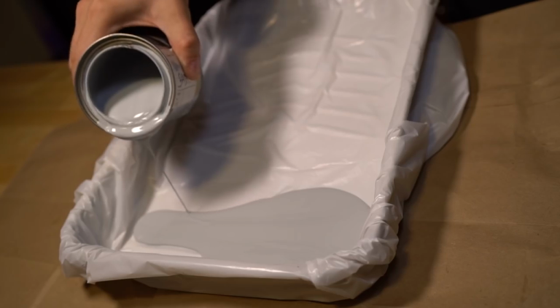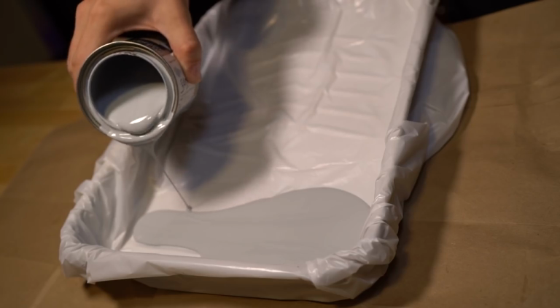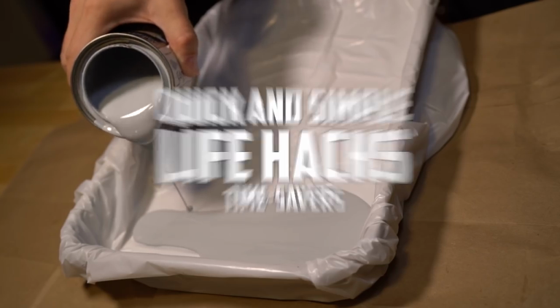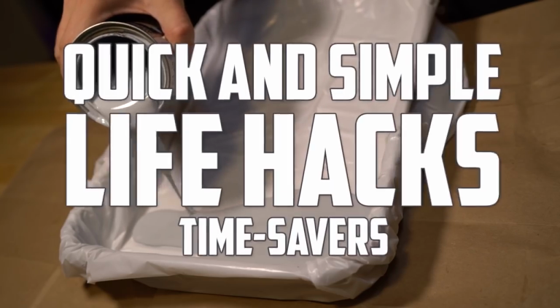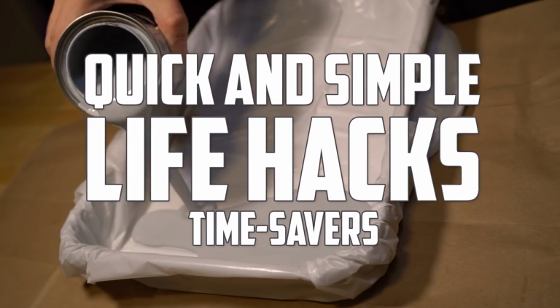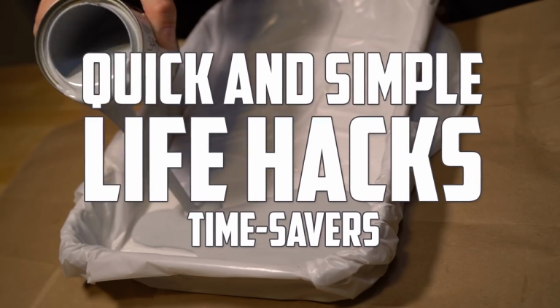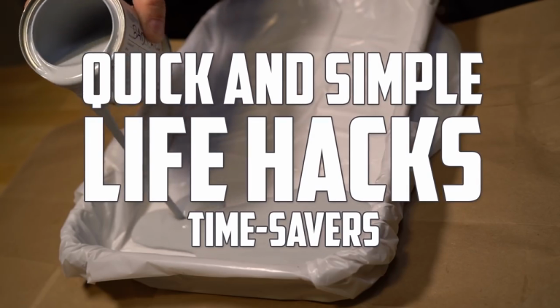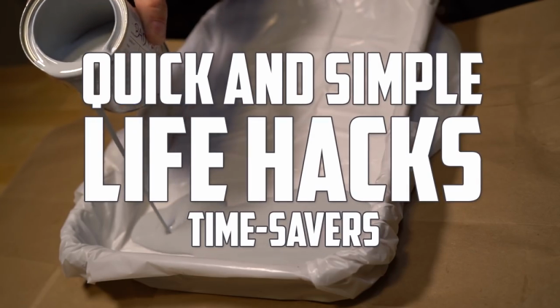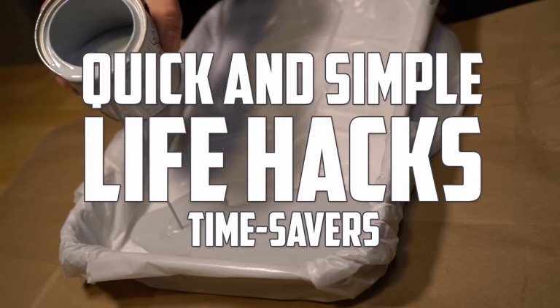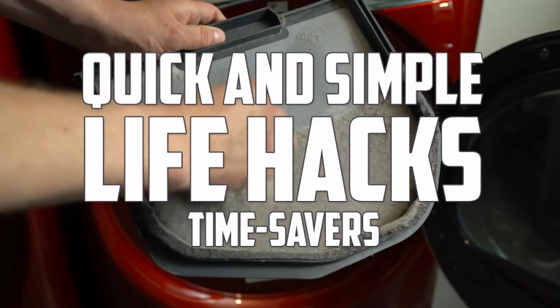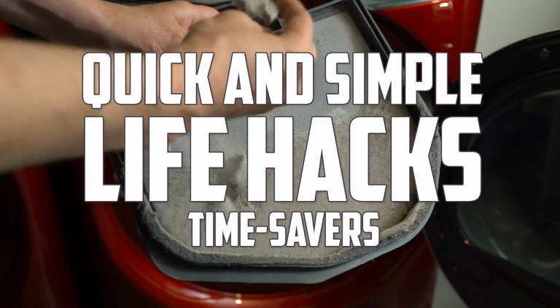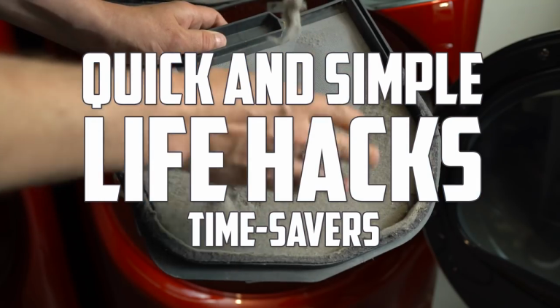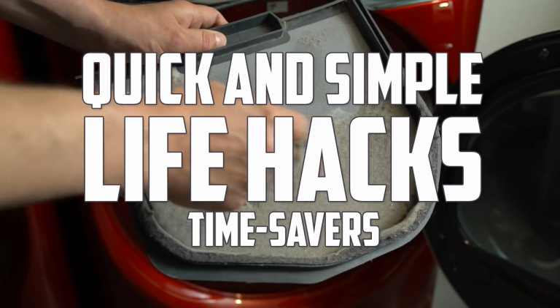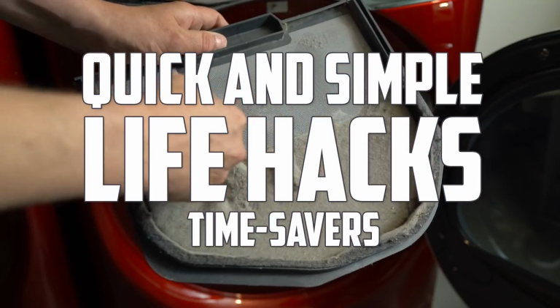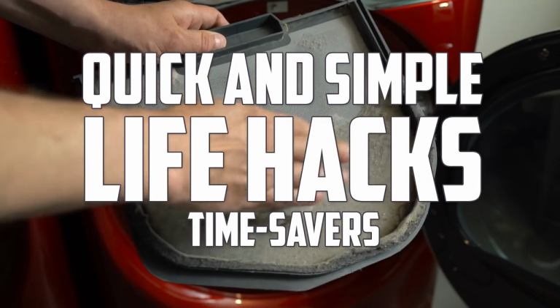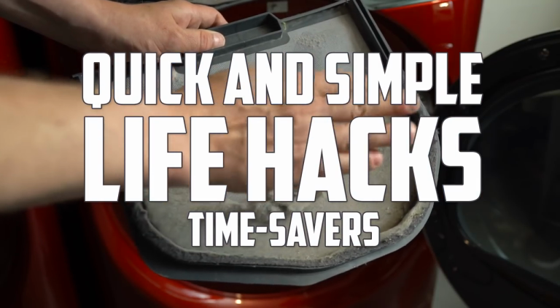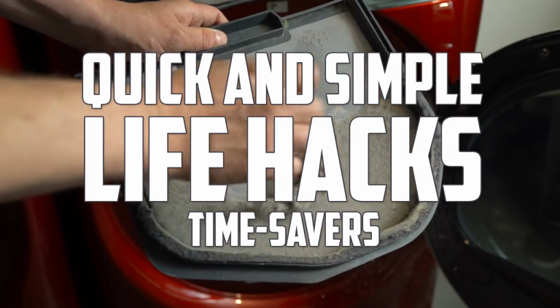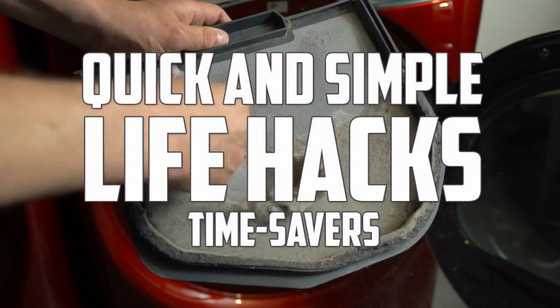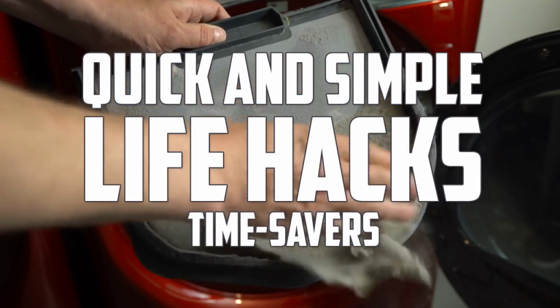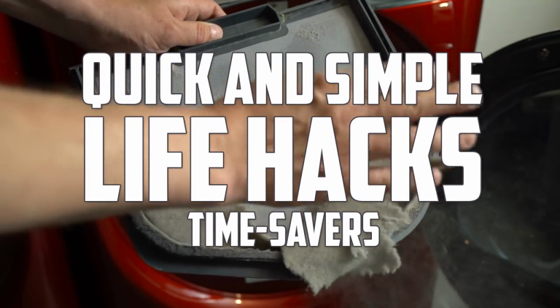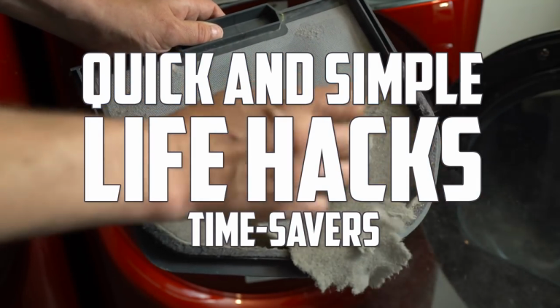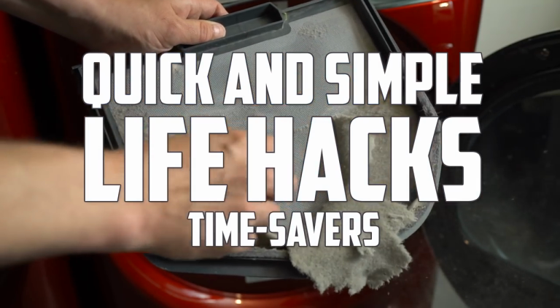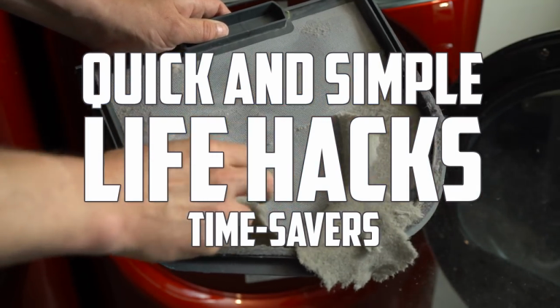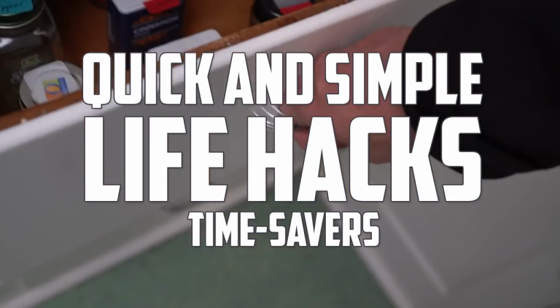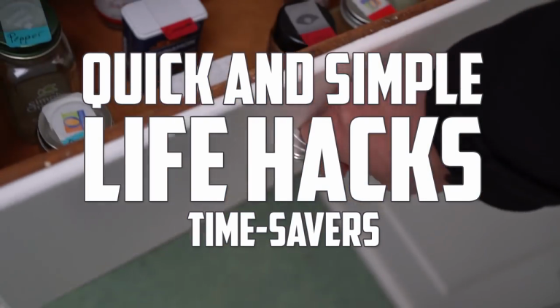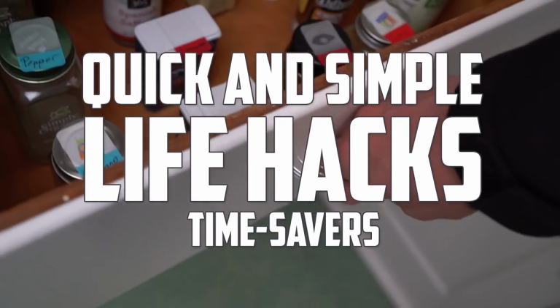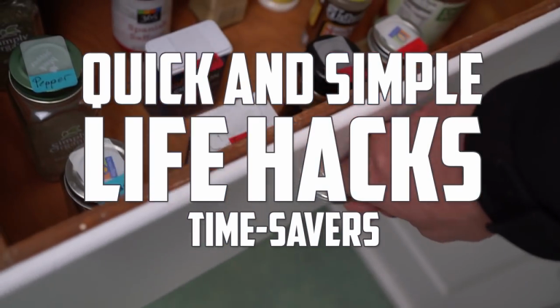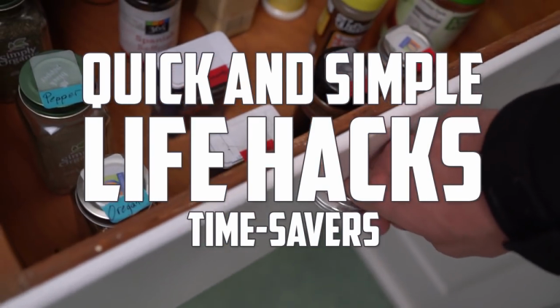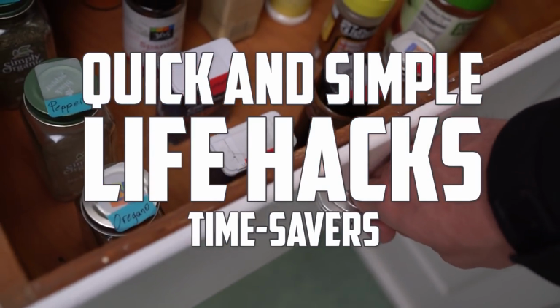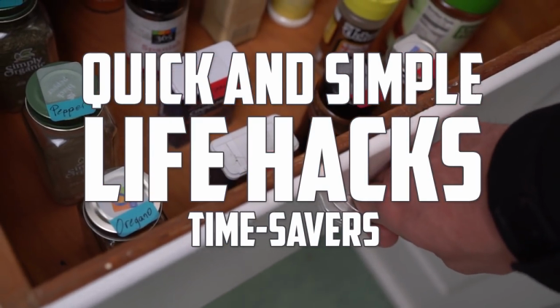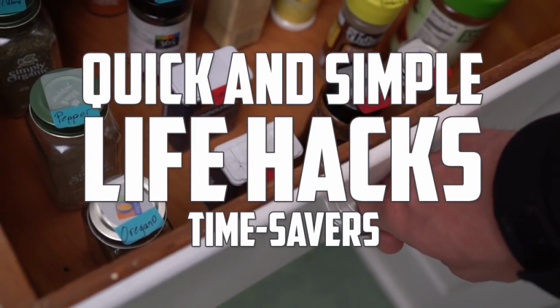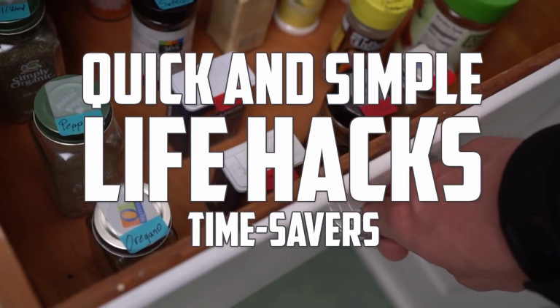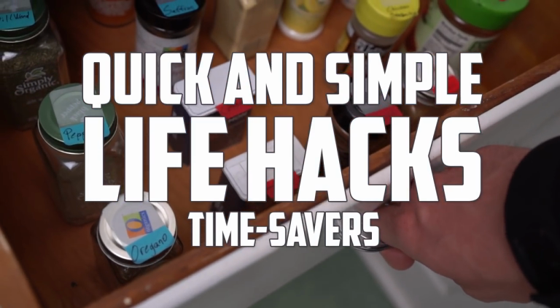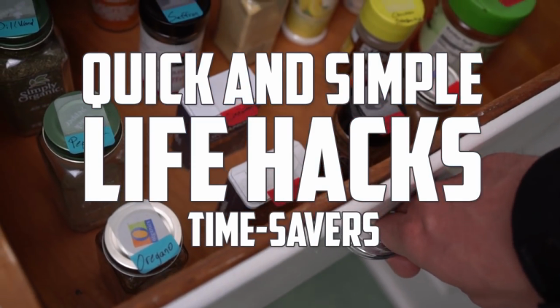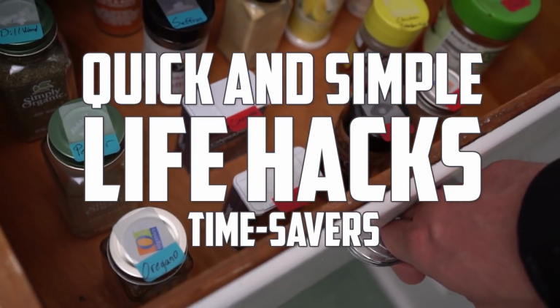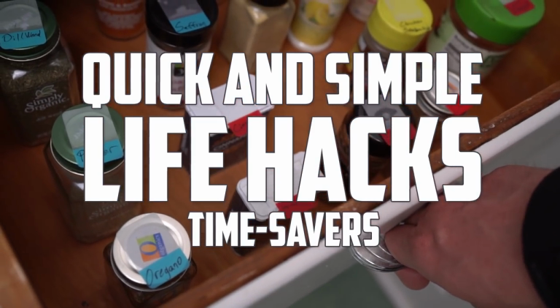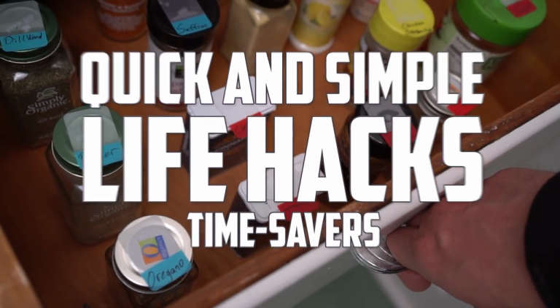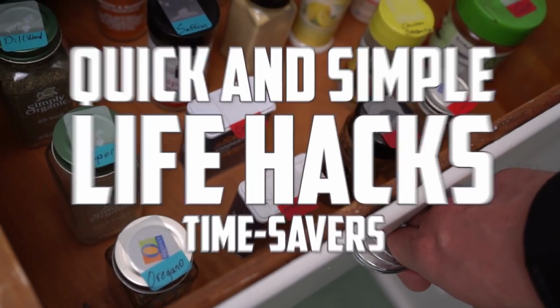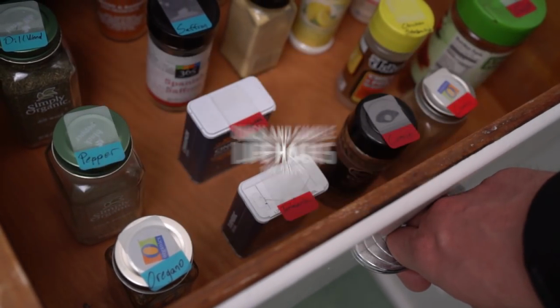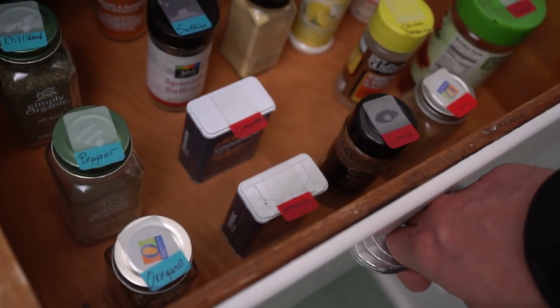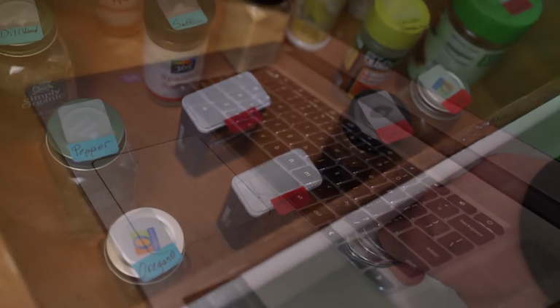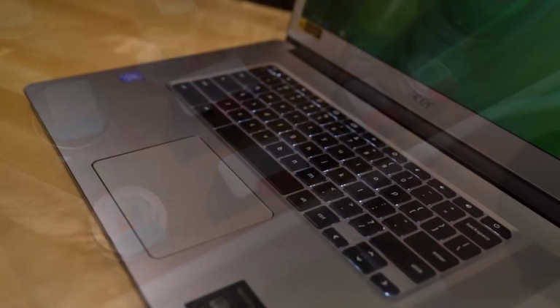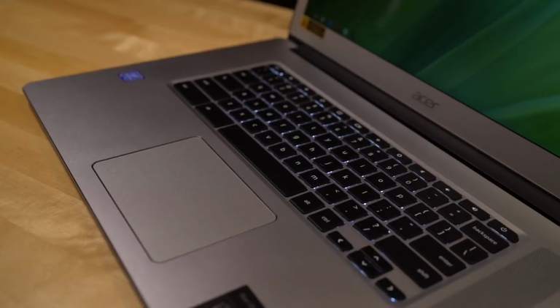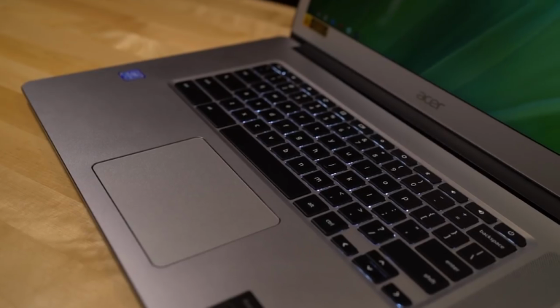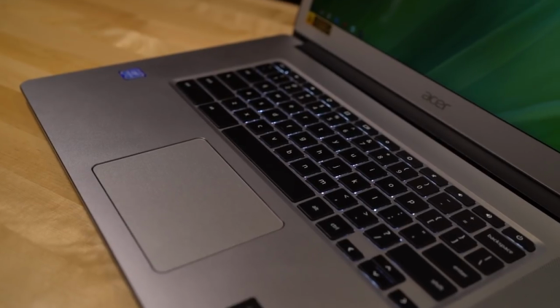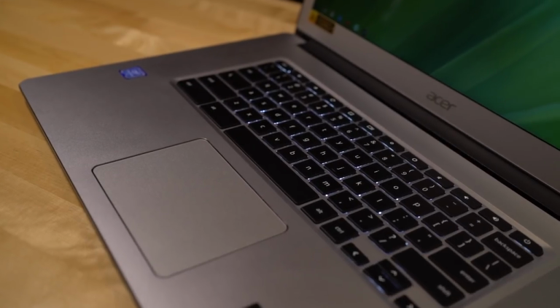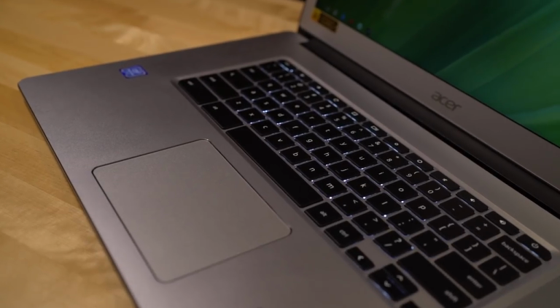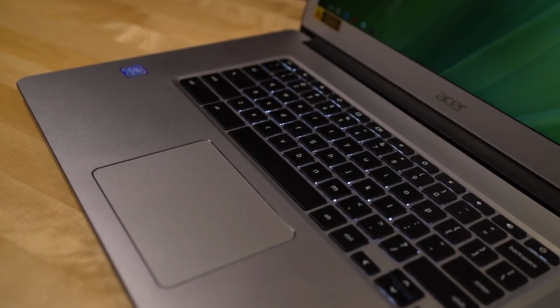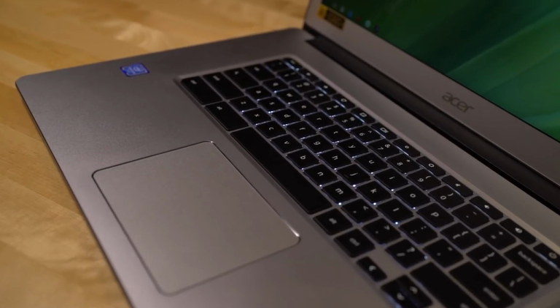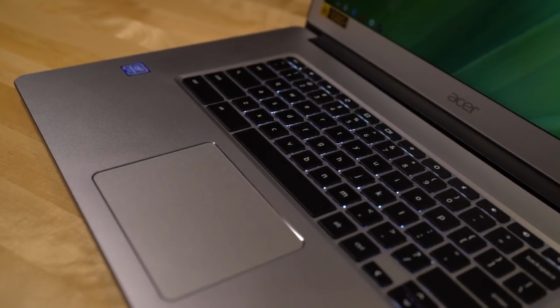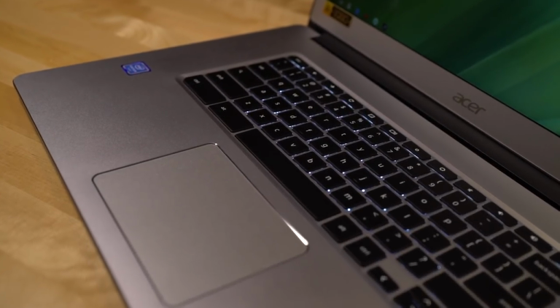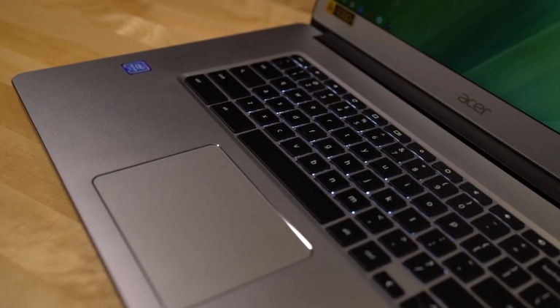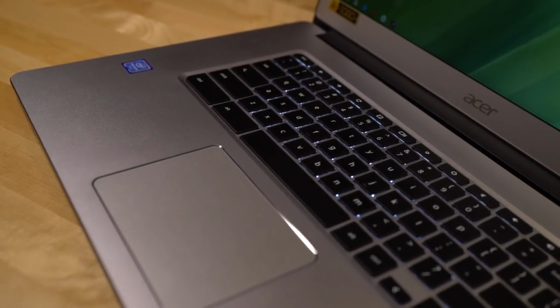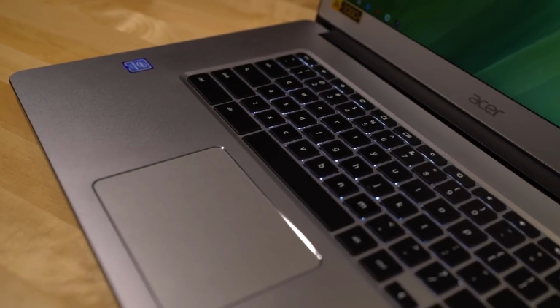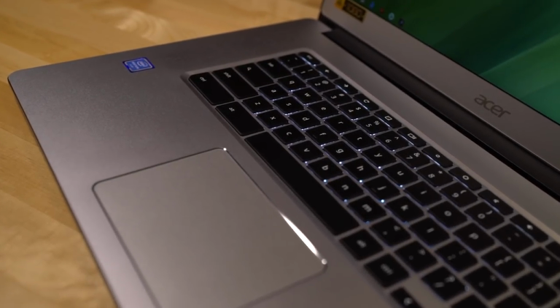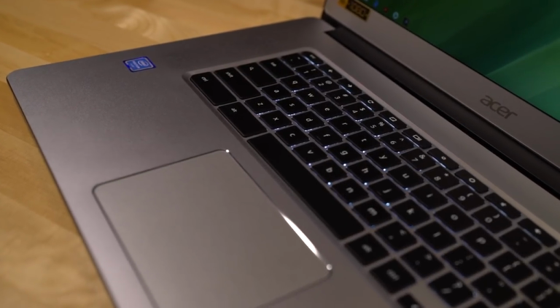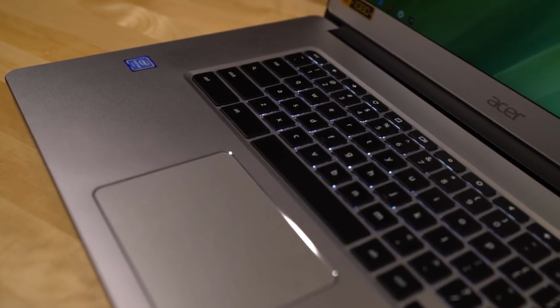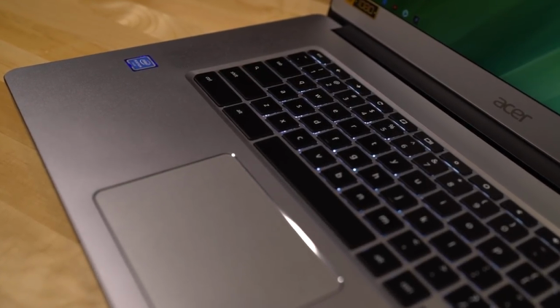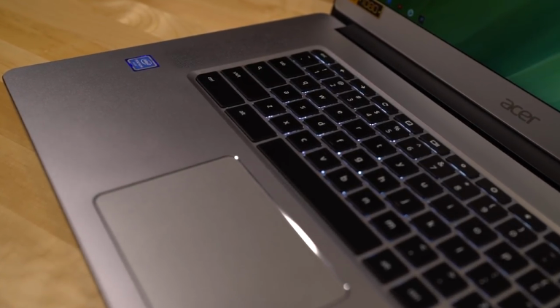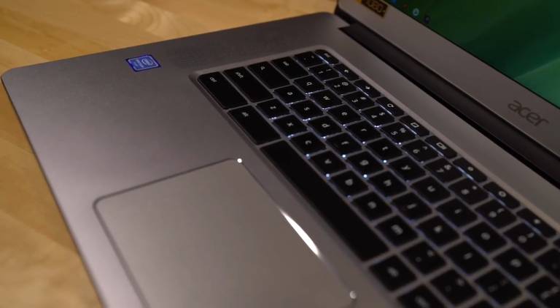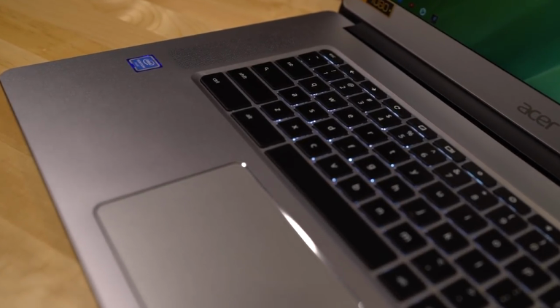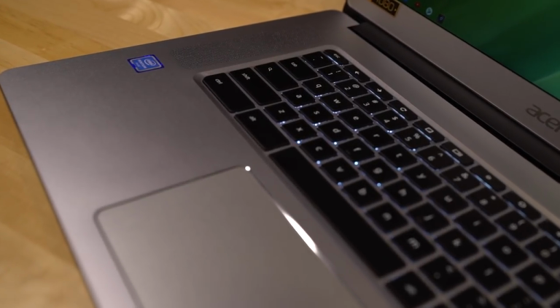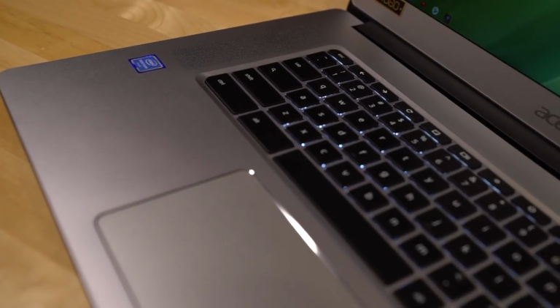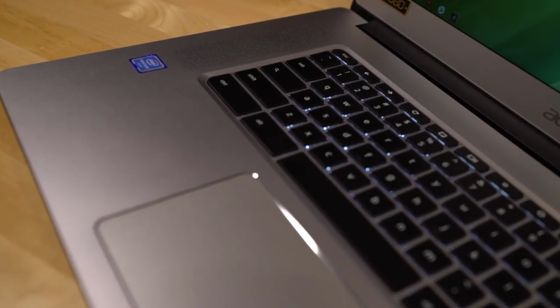This is Quick and Simple Life Hacks, a collection of time-saving tips and tricks so you can get things done faster. And today we'll have some help from our sponsor Google Chromebooks.